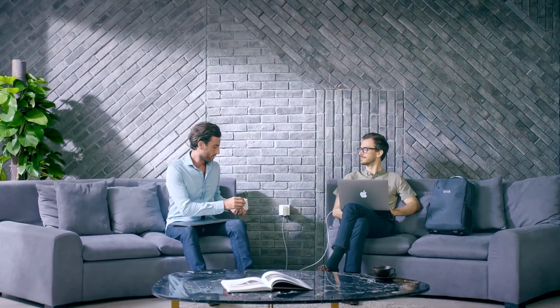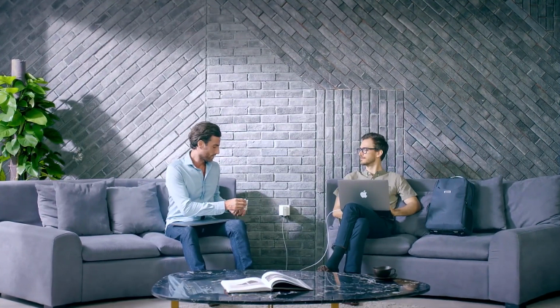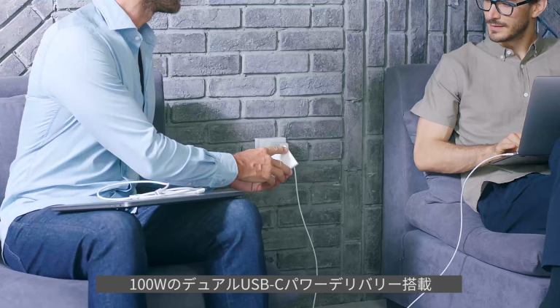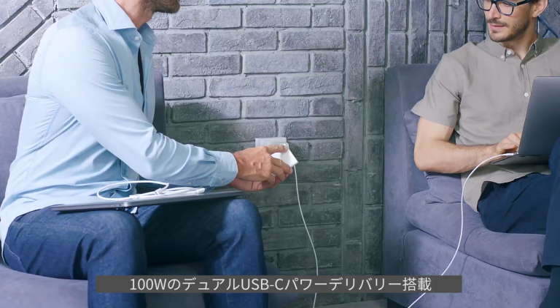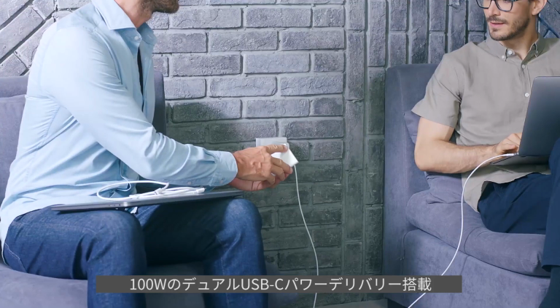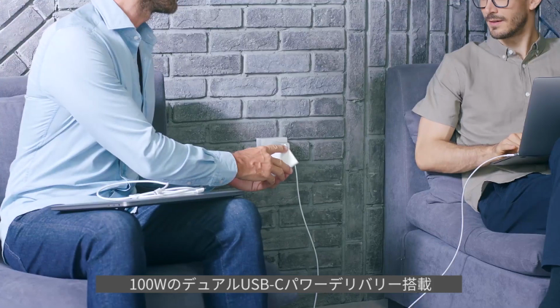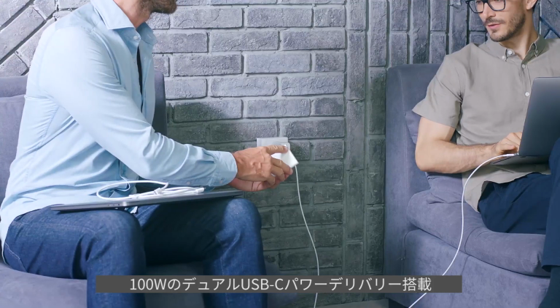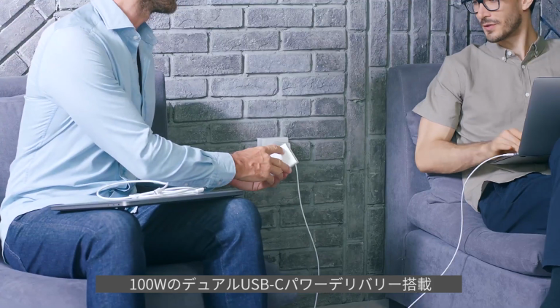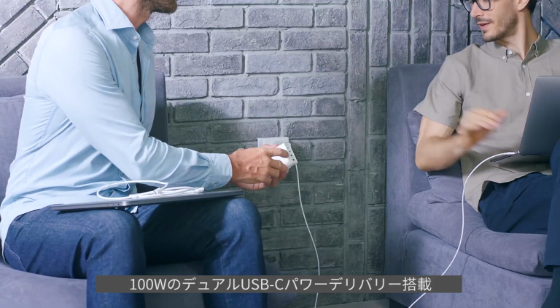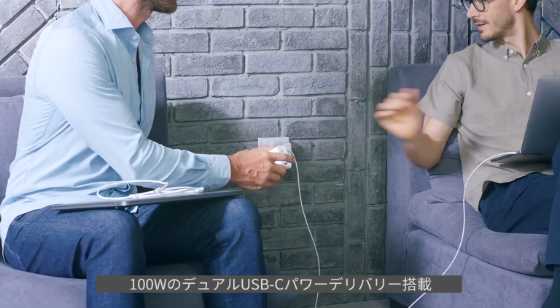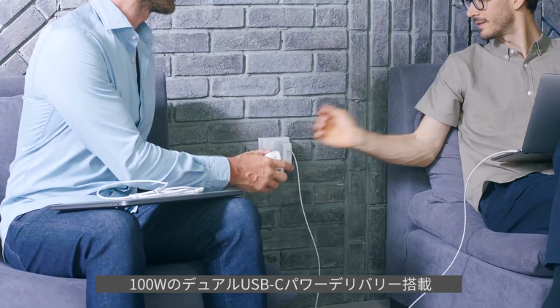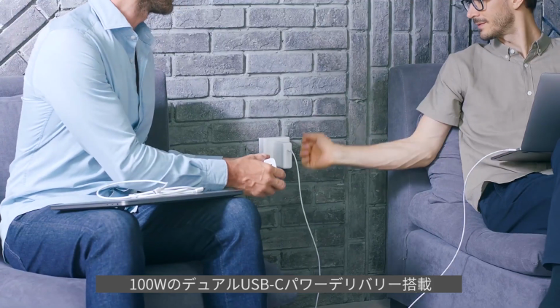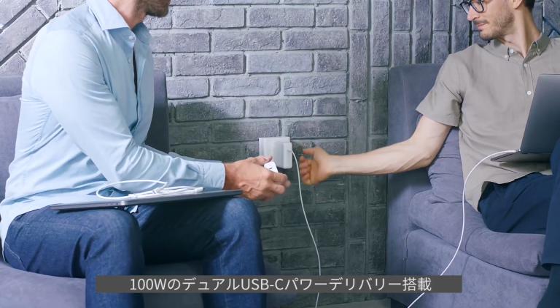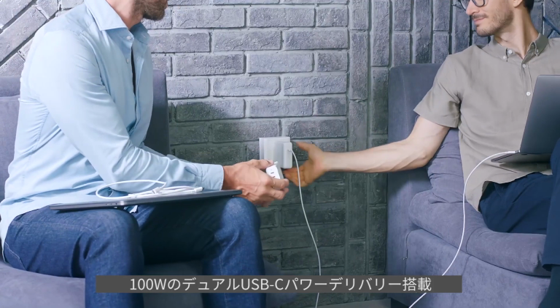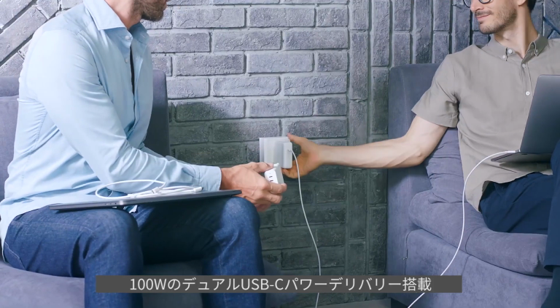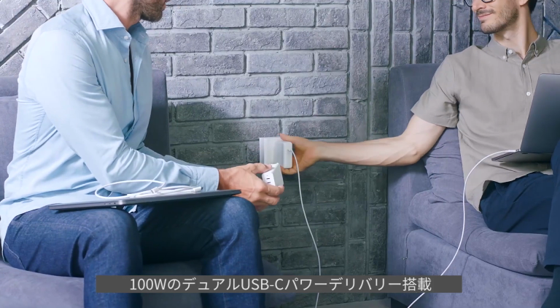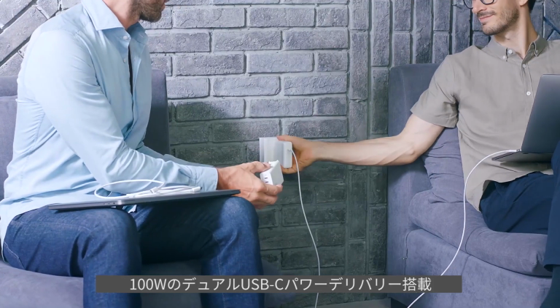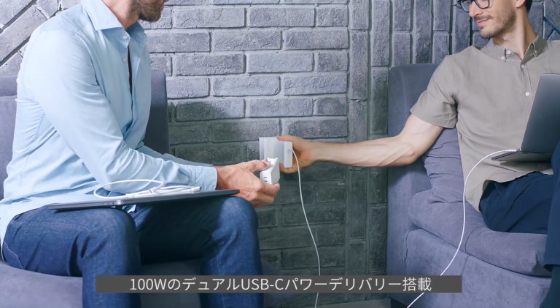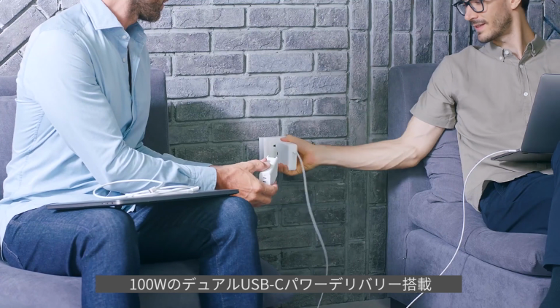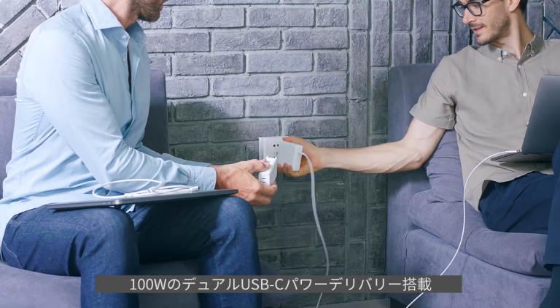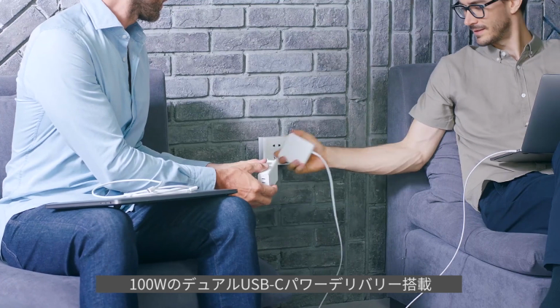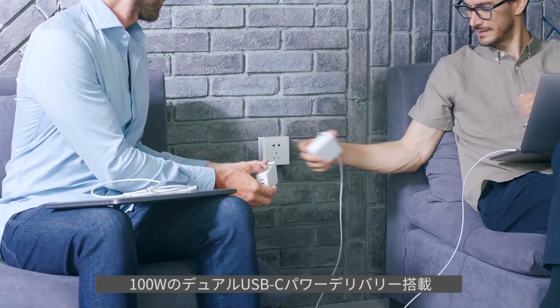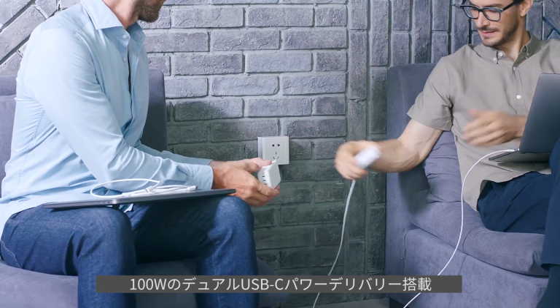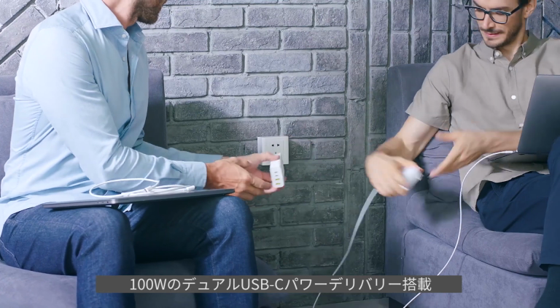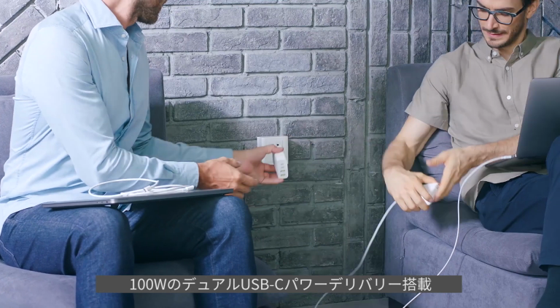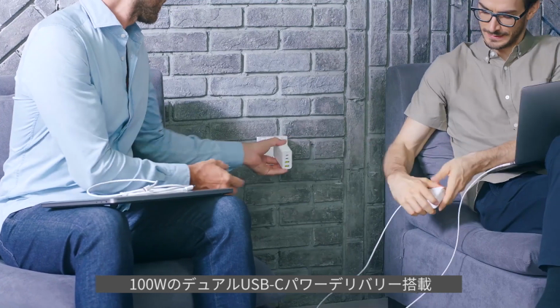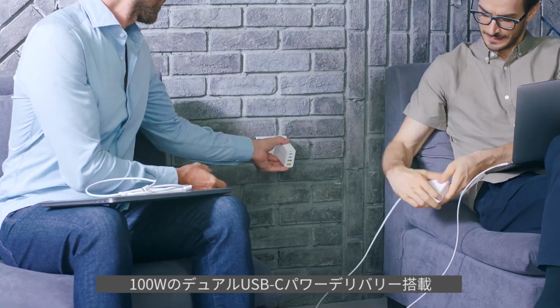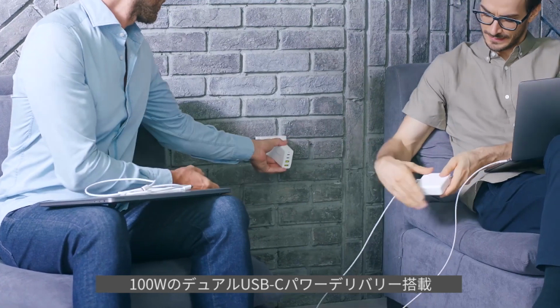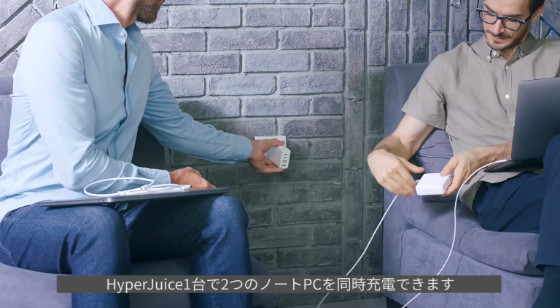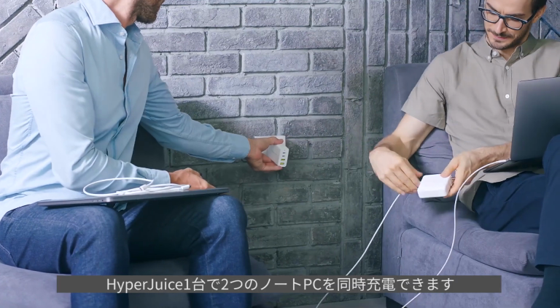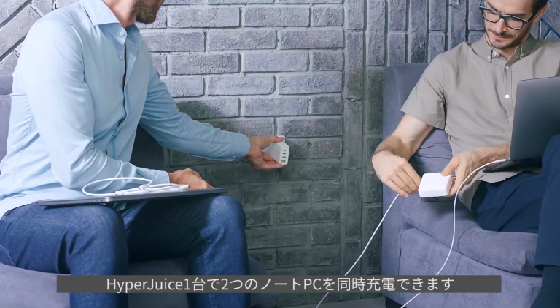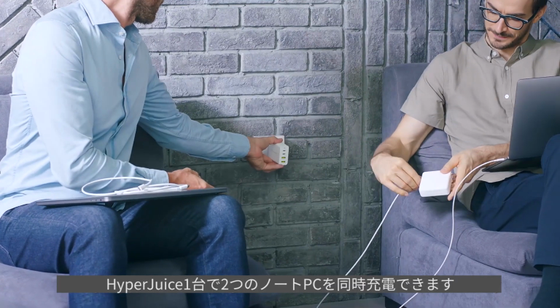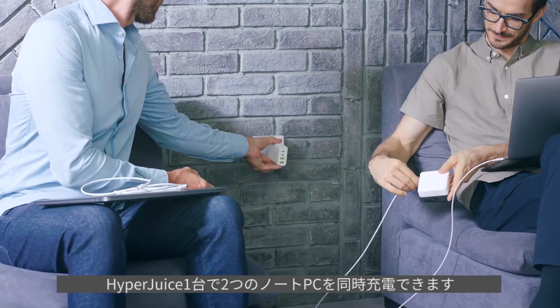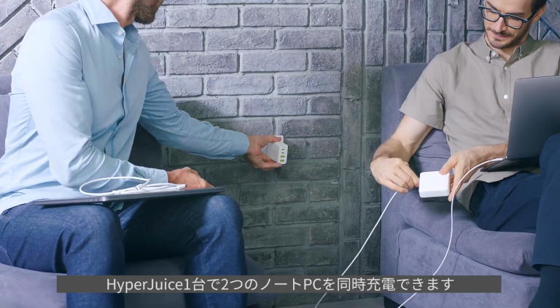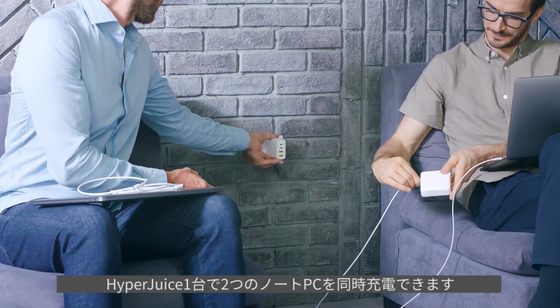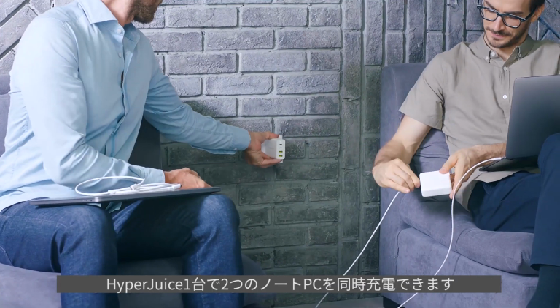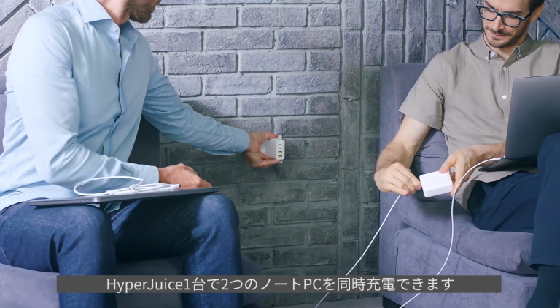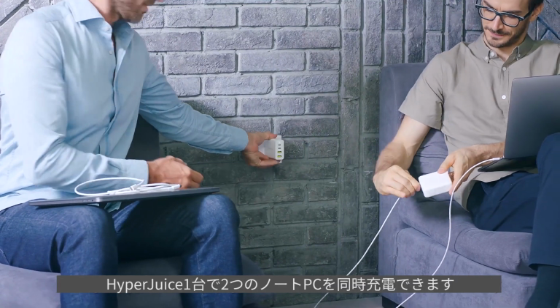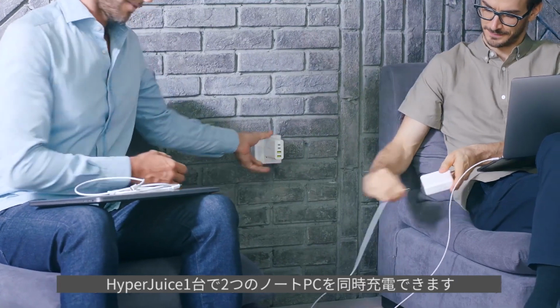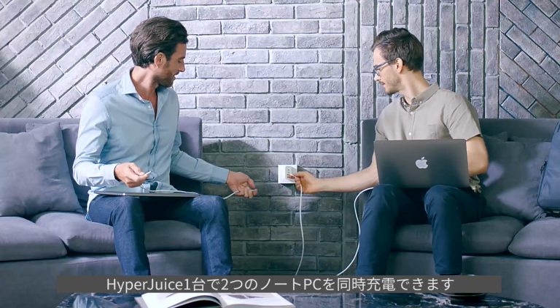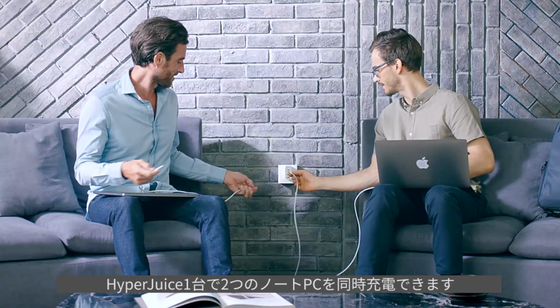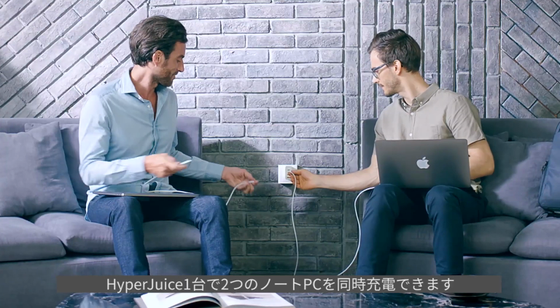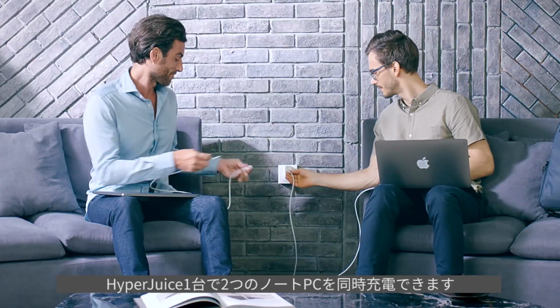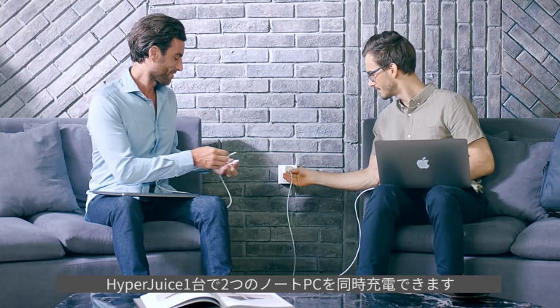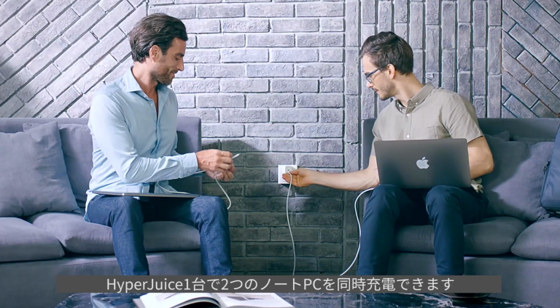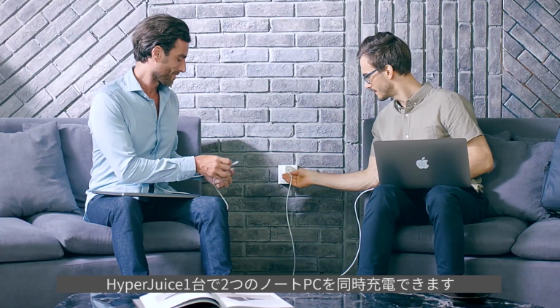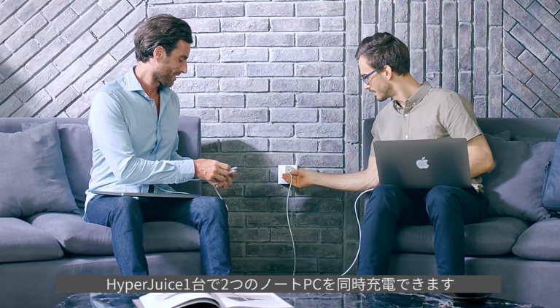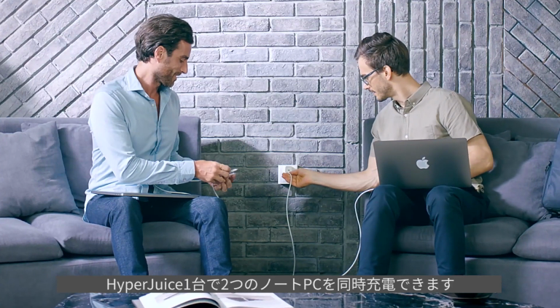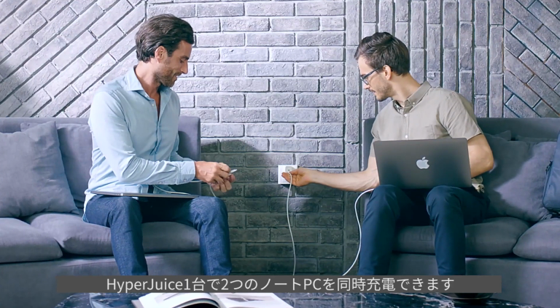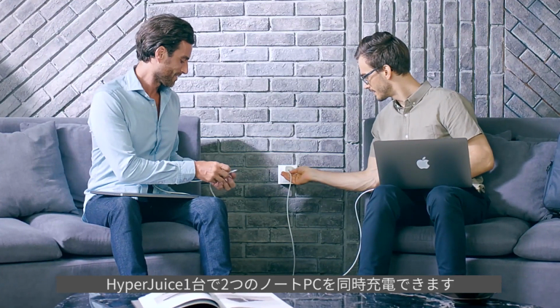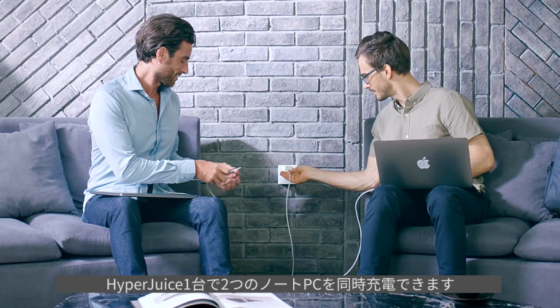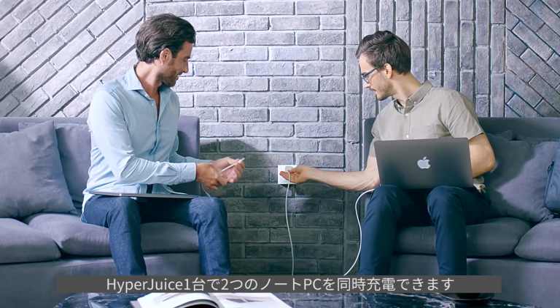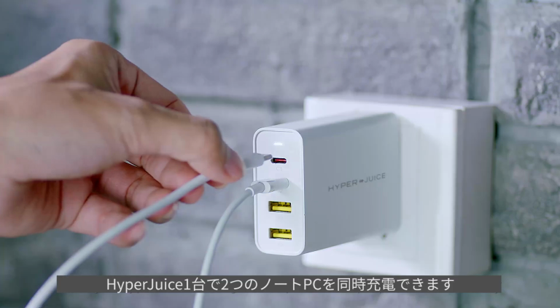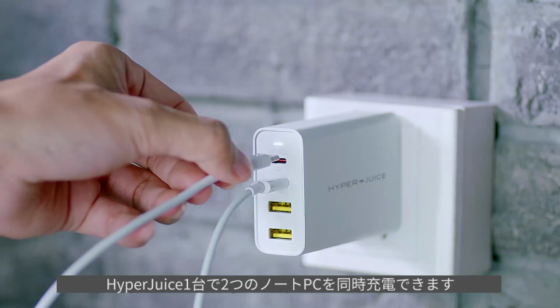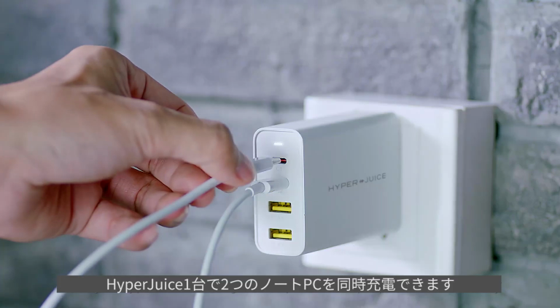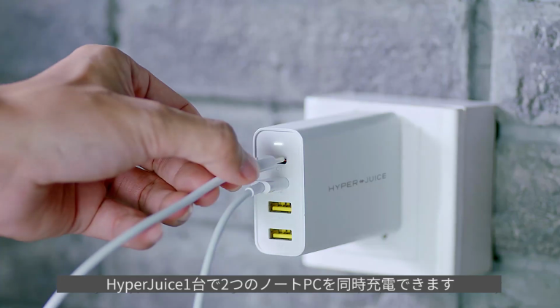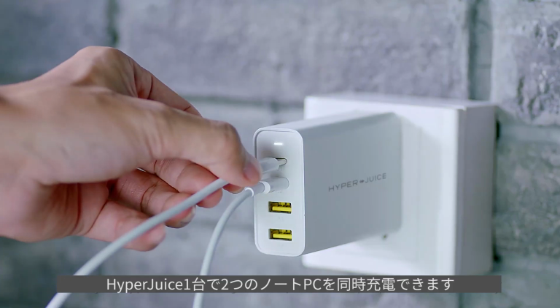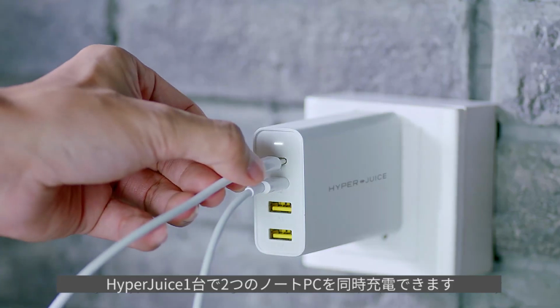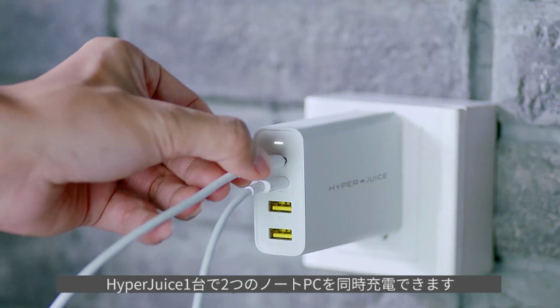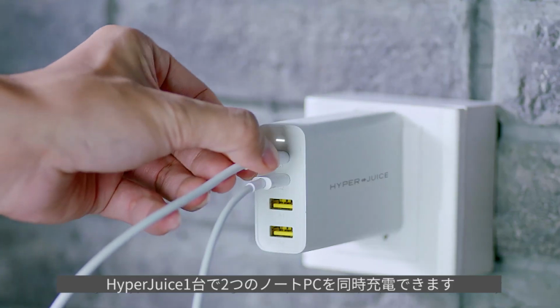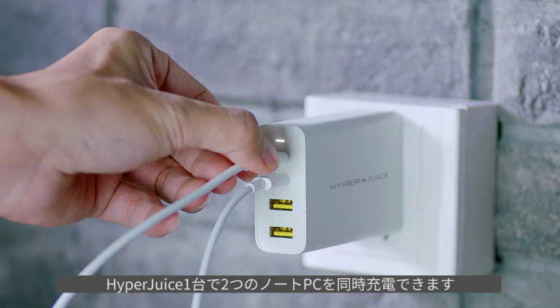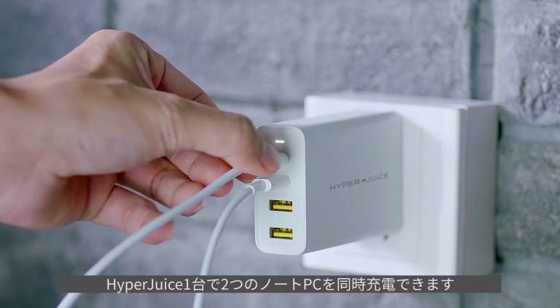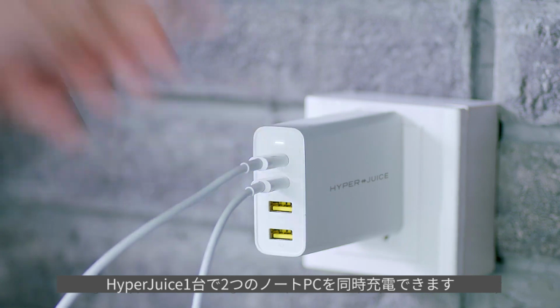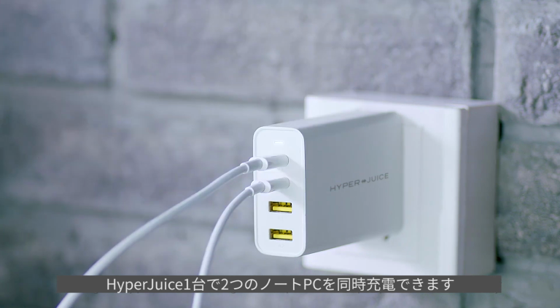With 100-watt dual USB-C power delivery, a single HyperJuice charger can power two laptops simultaneously.